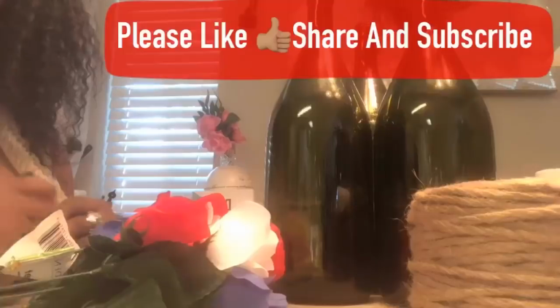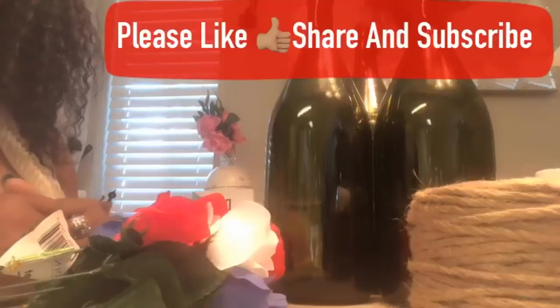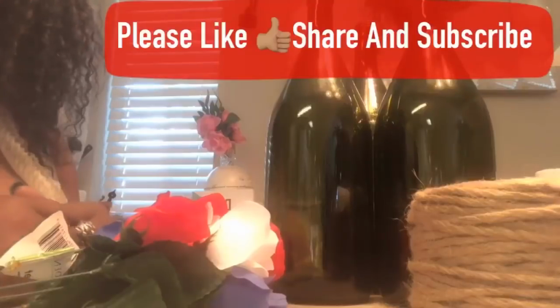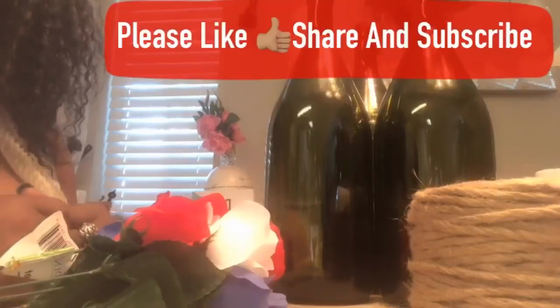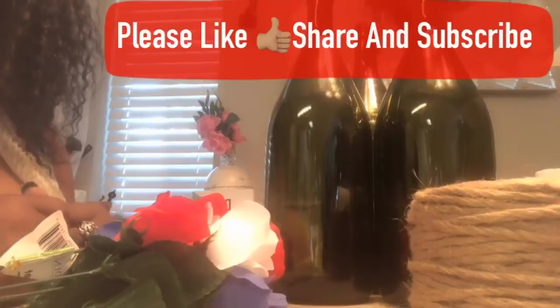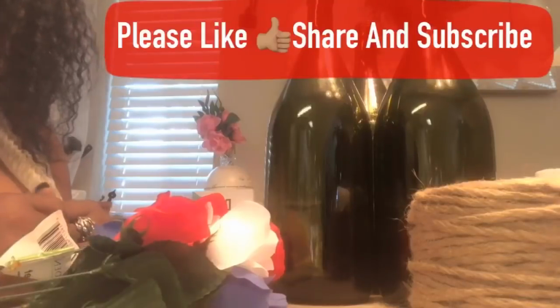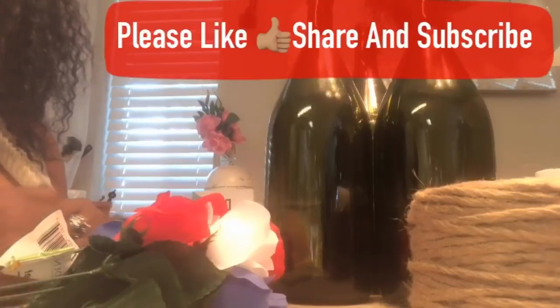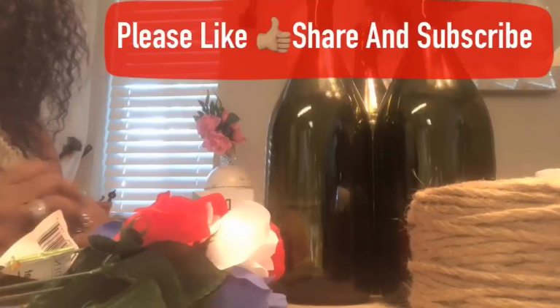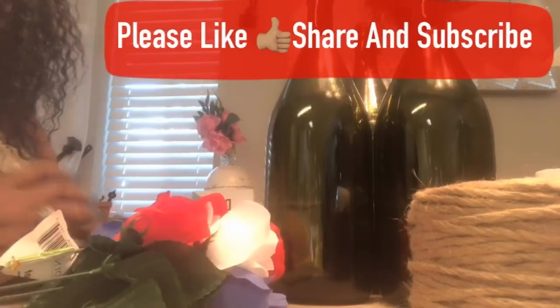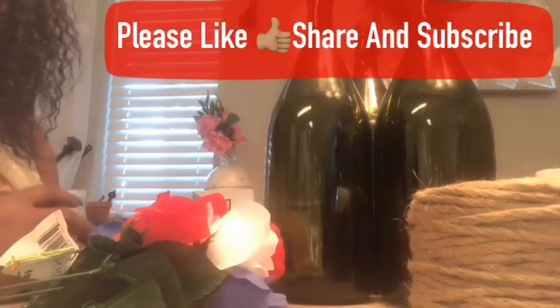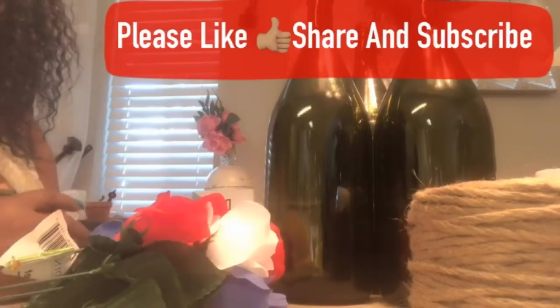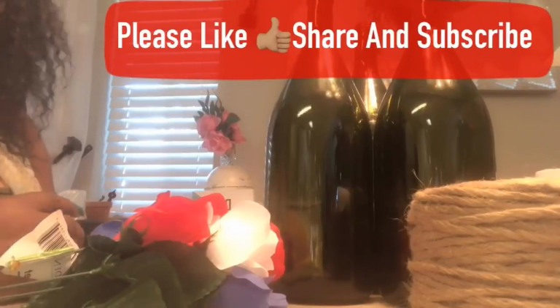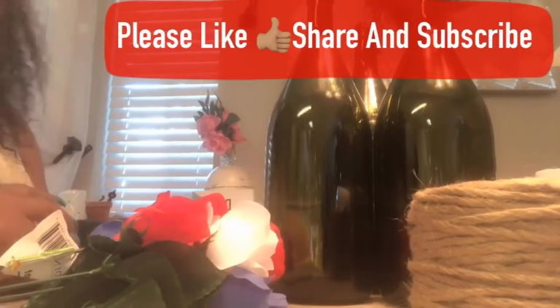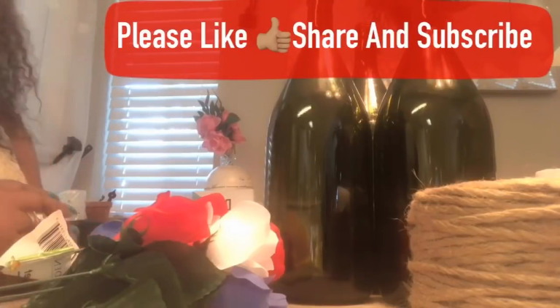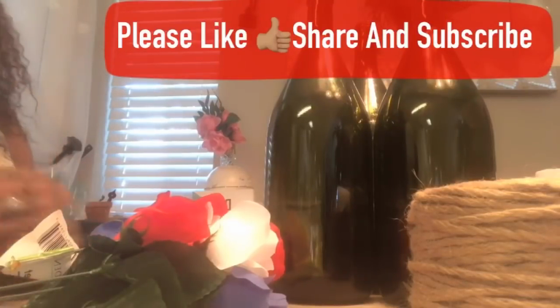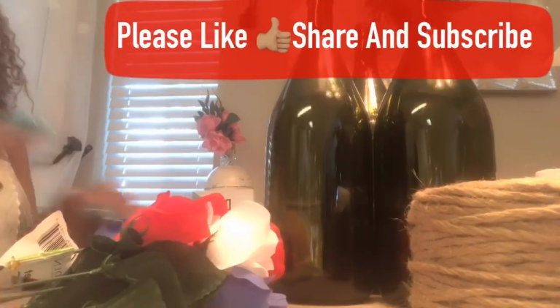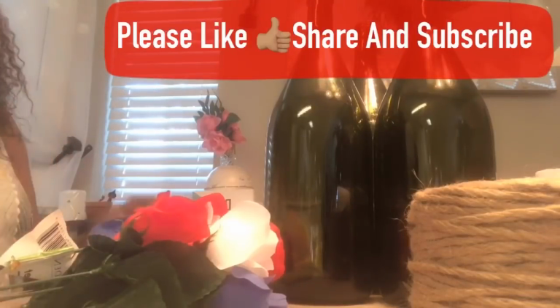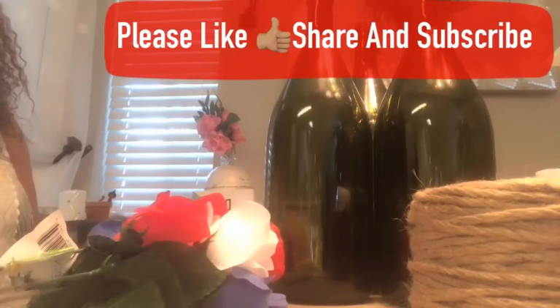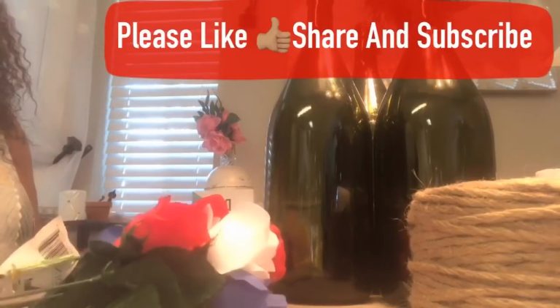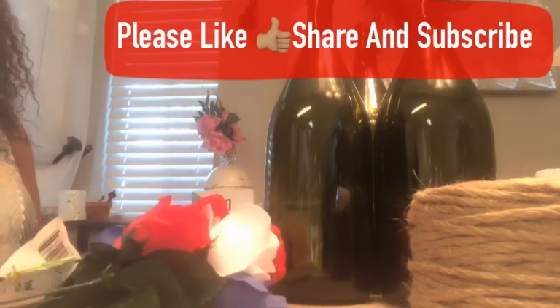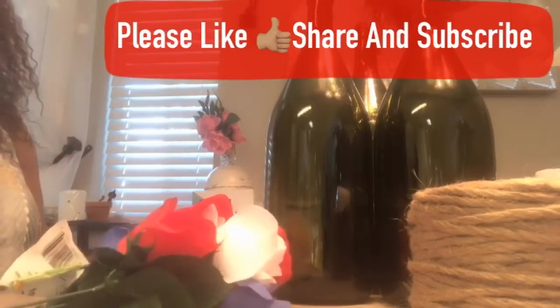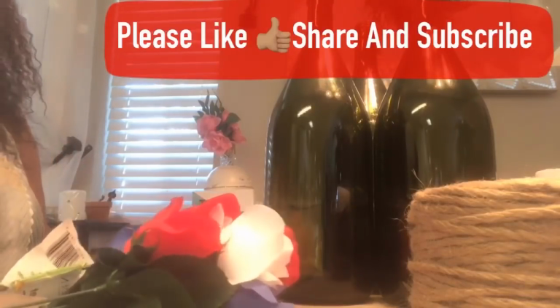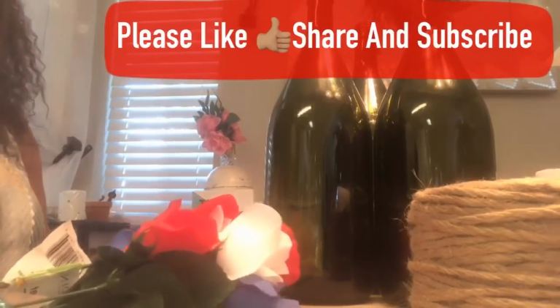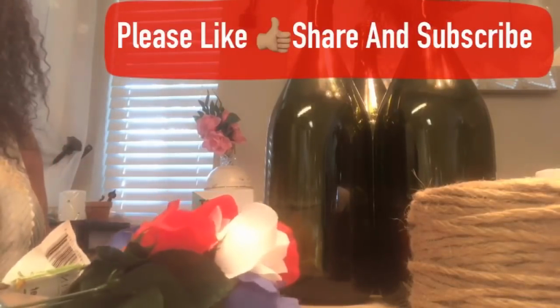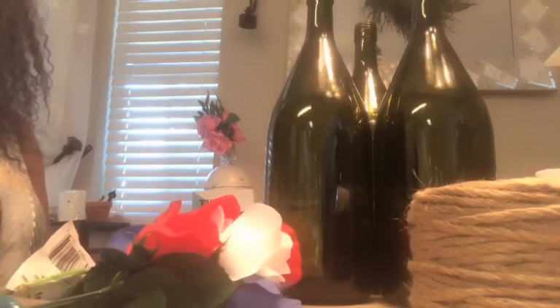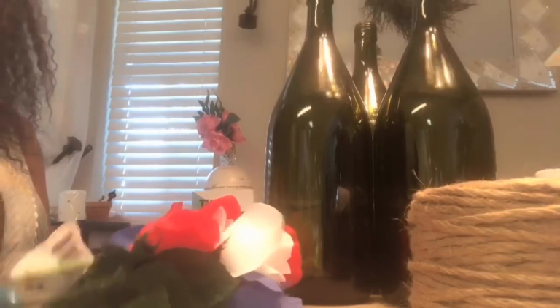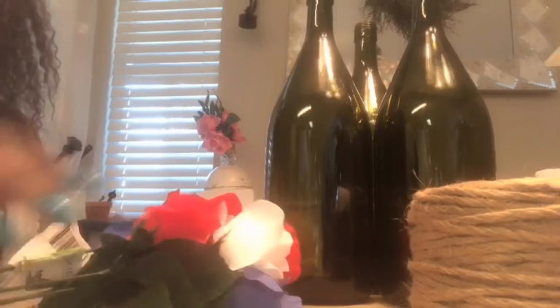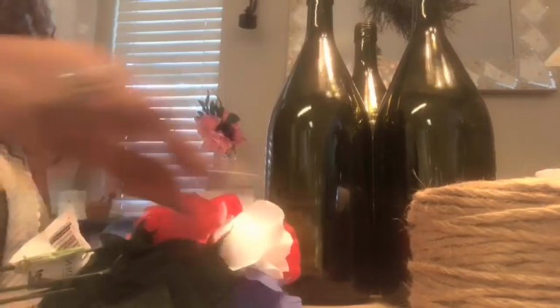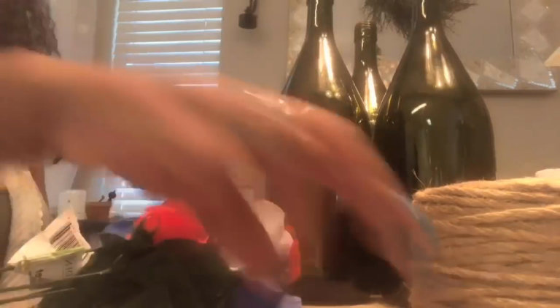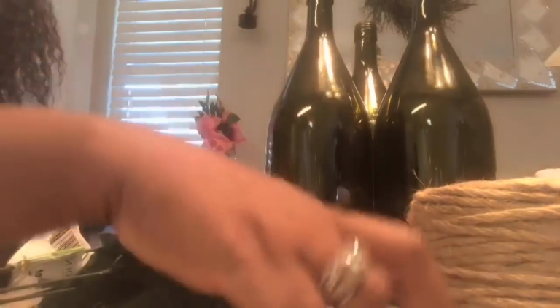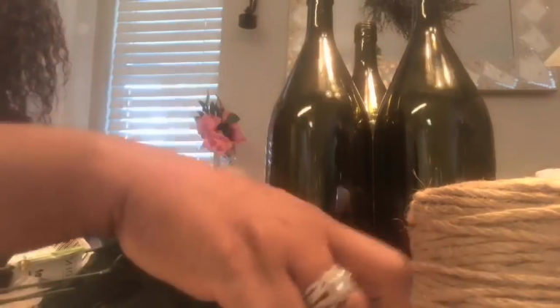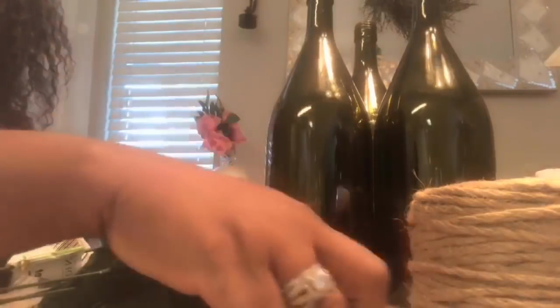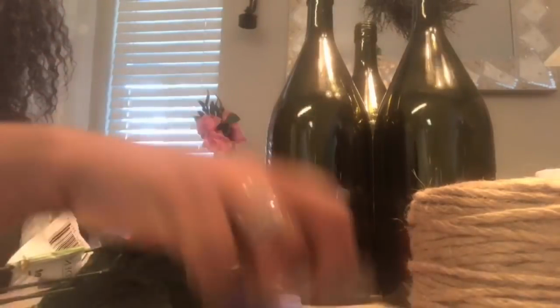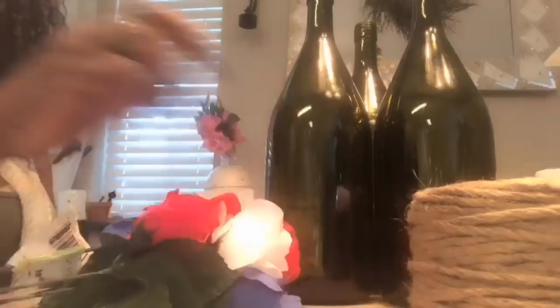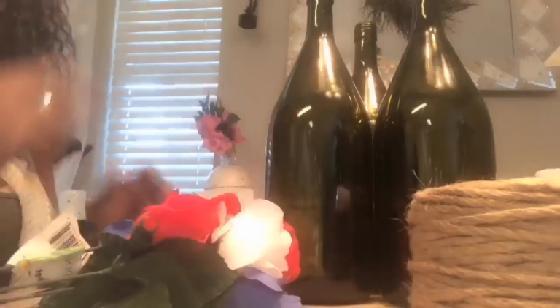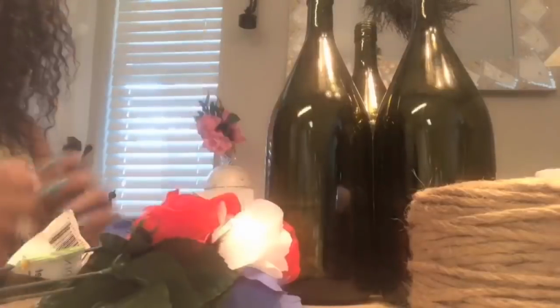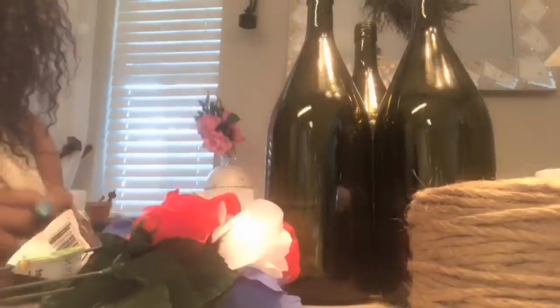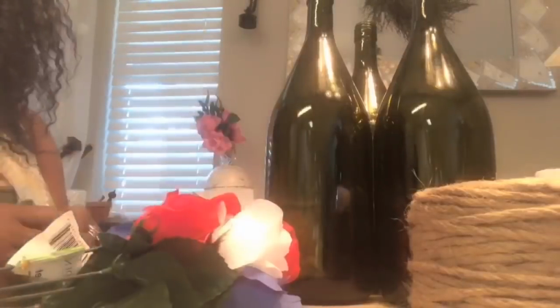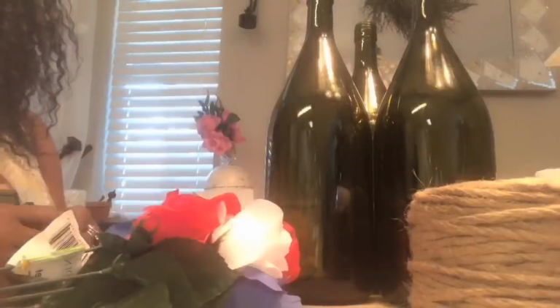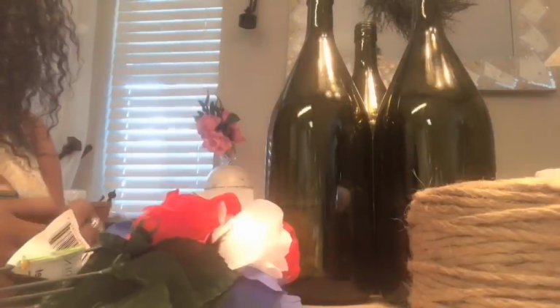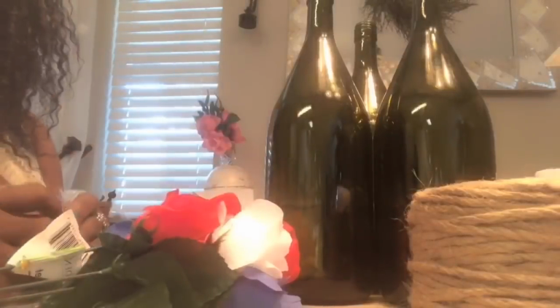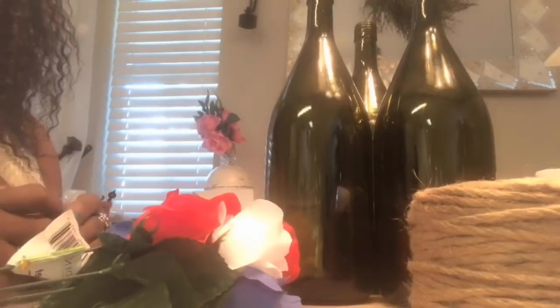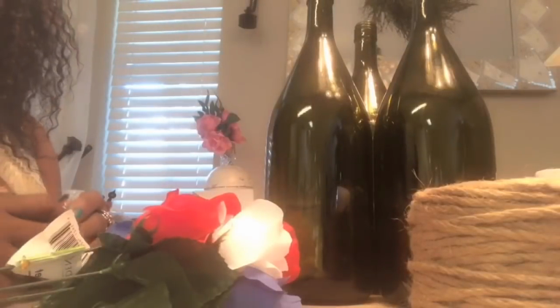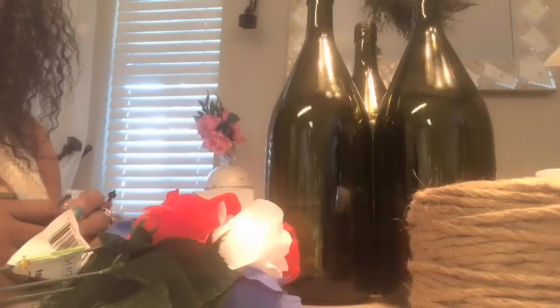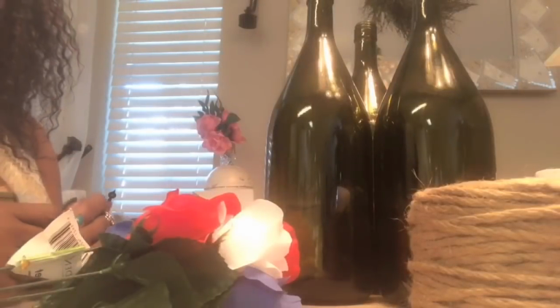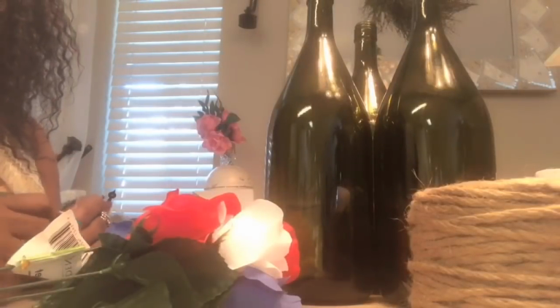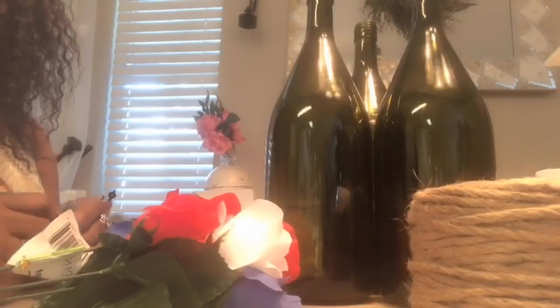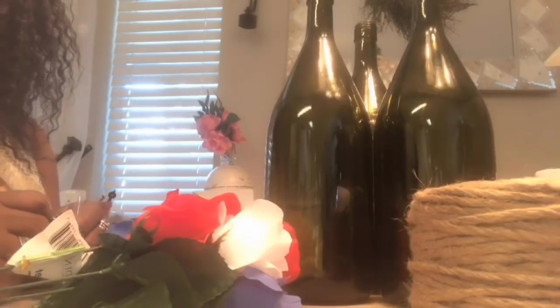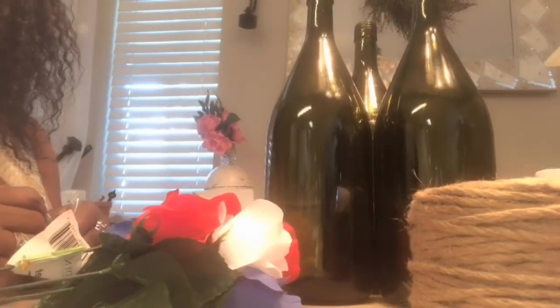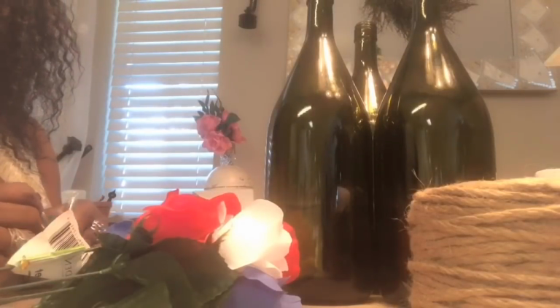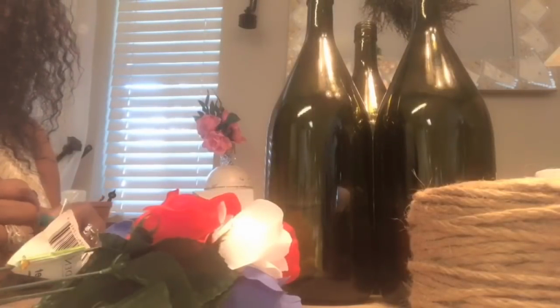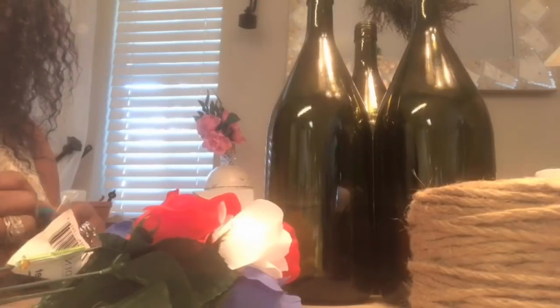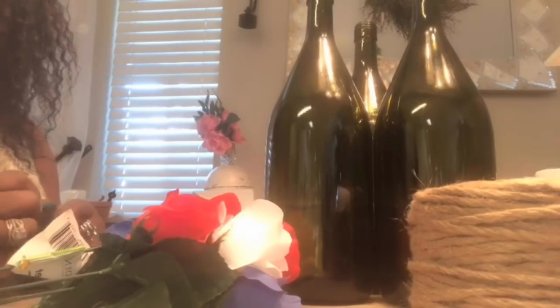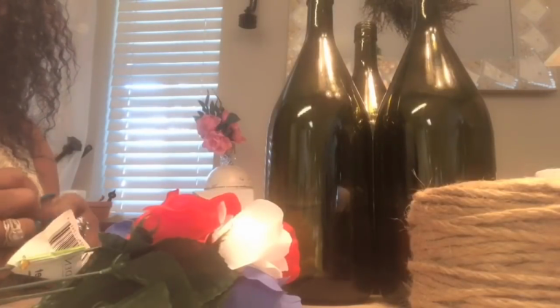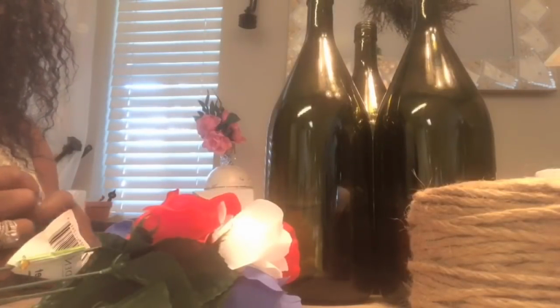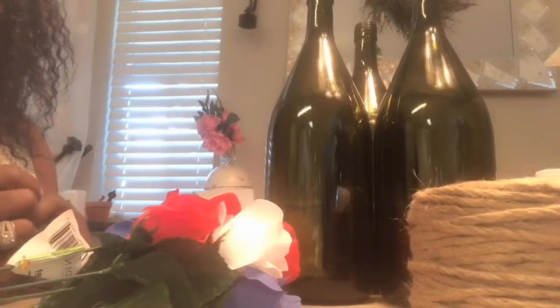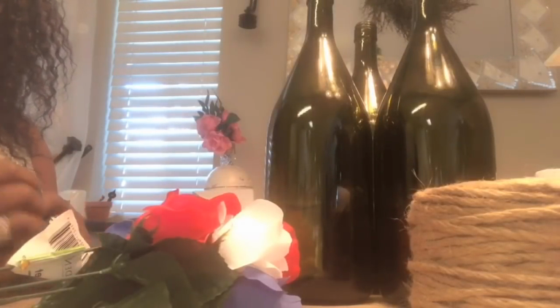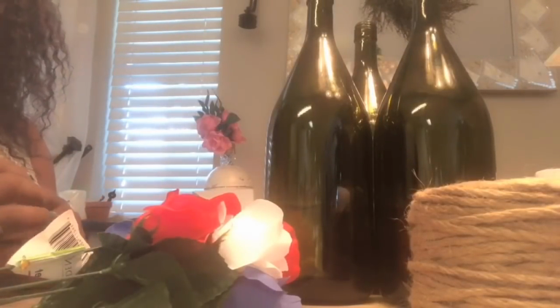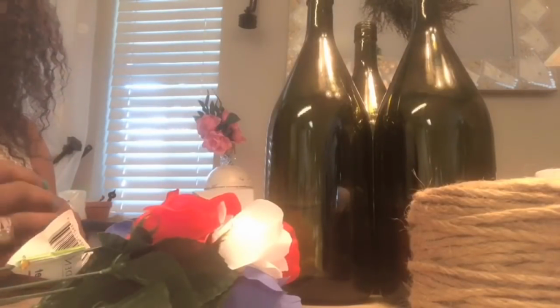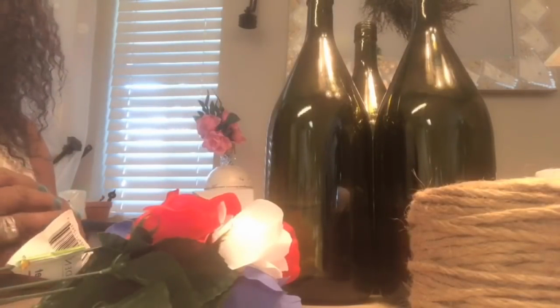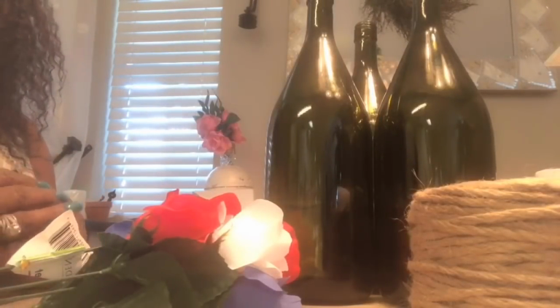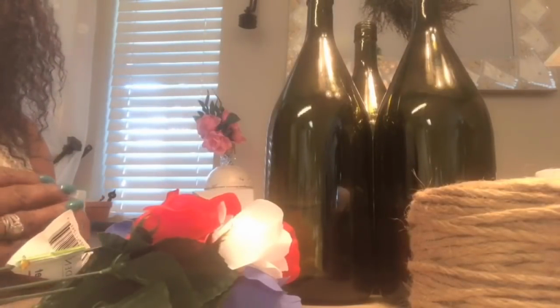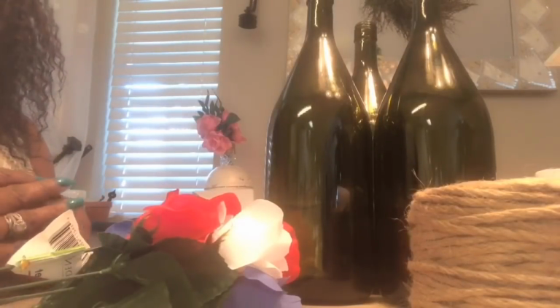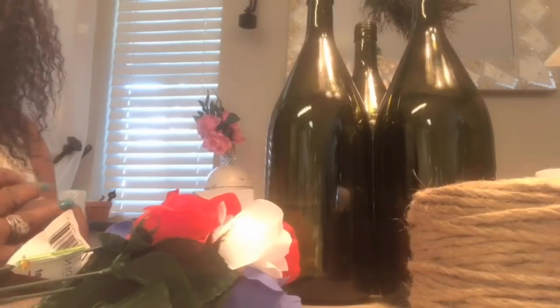Hi guys, this is Faithlin with Elegance for Less. Good afternoon. I am going to do for you a few quick and easy DIYs.